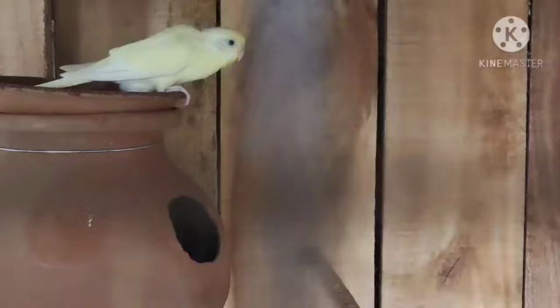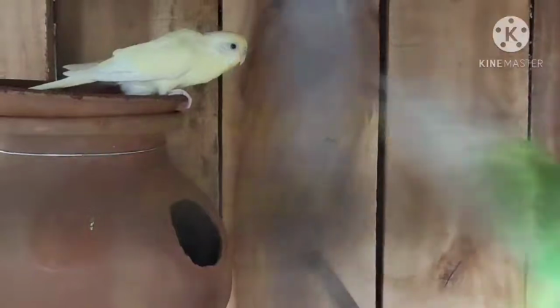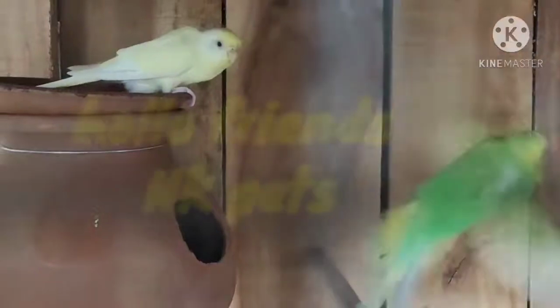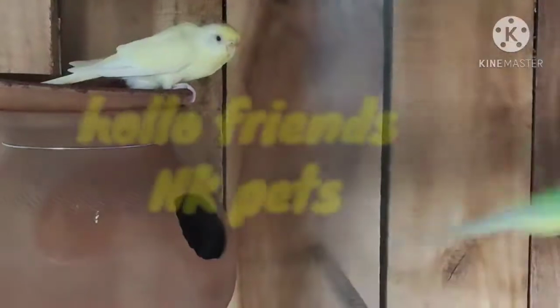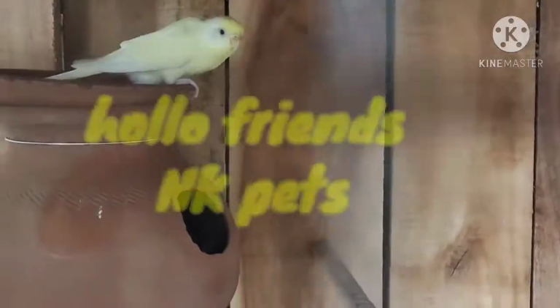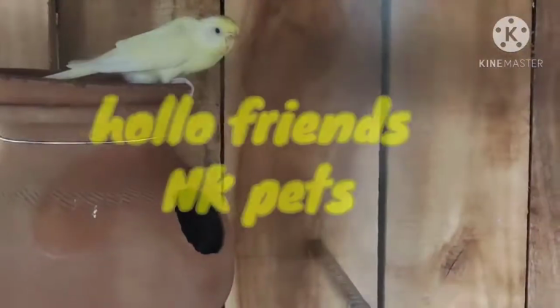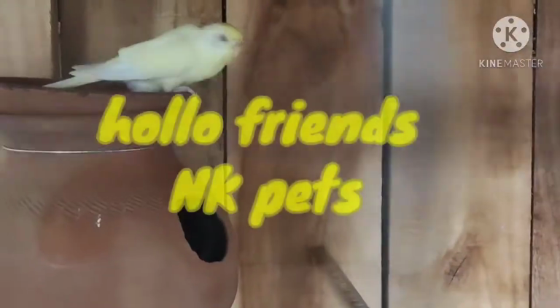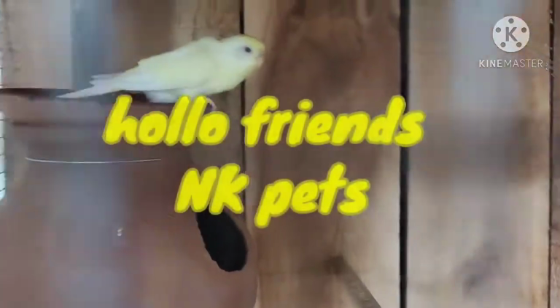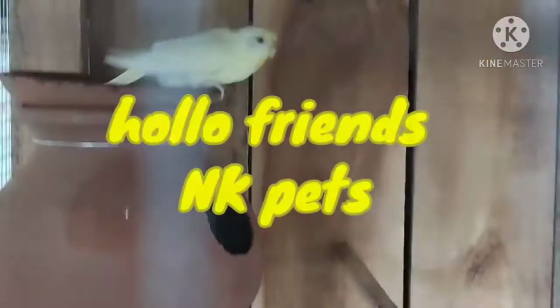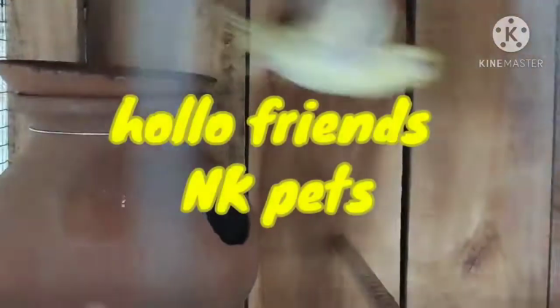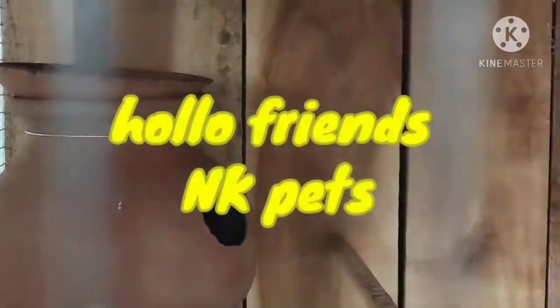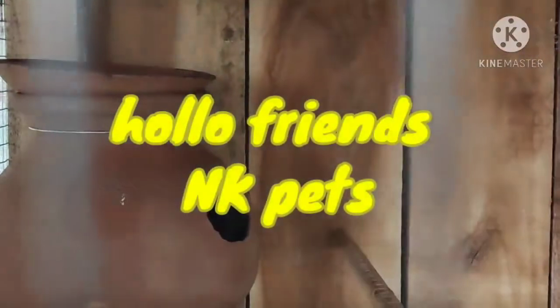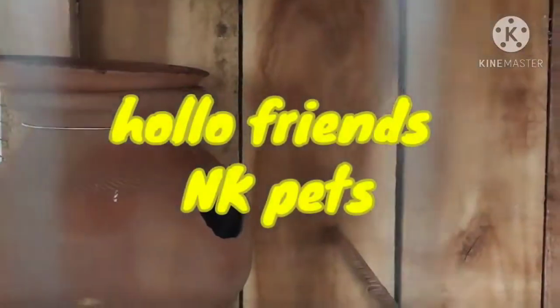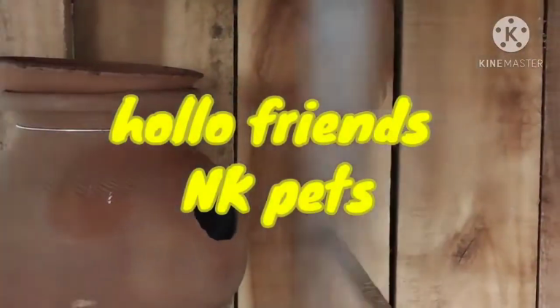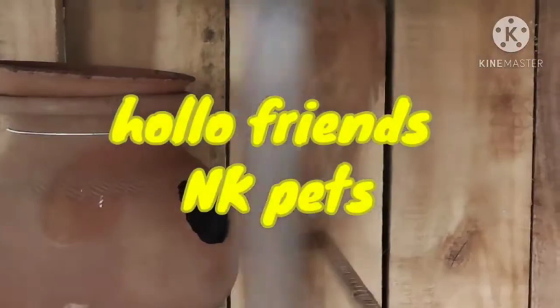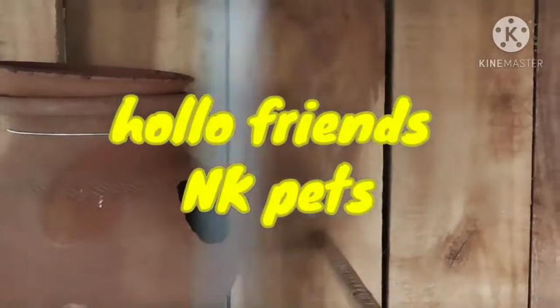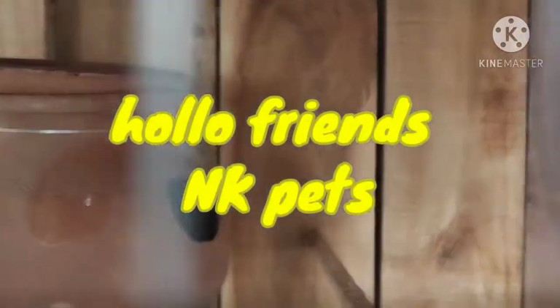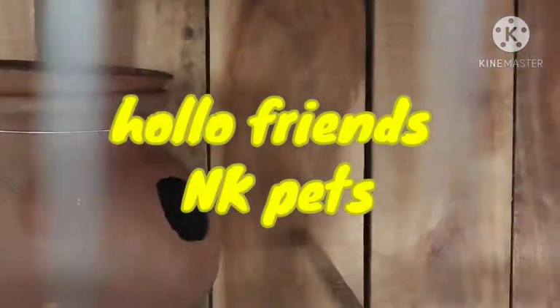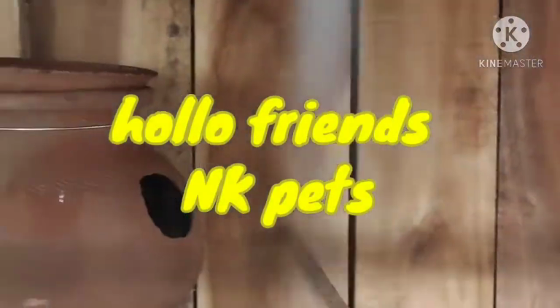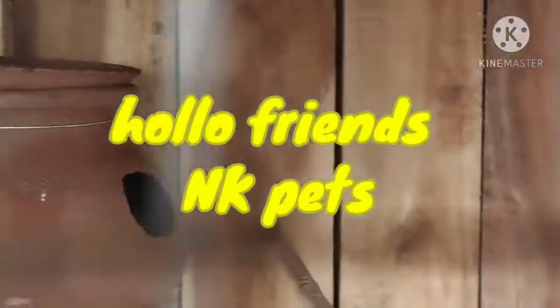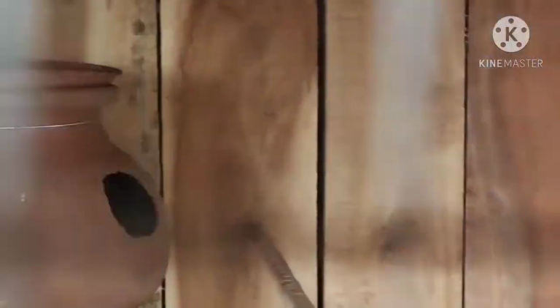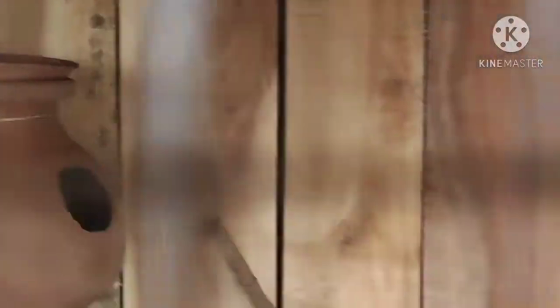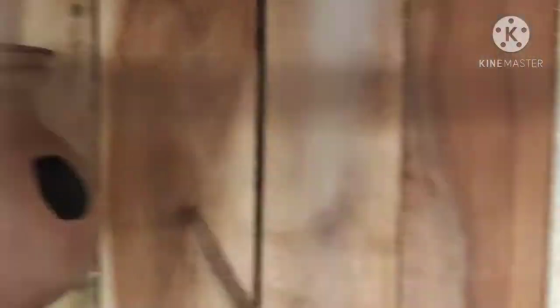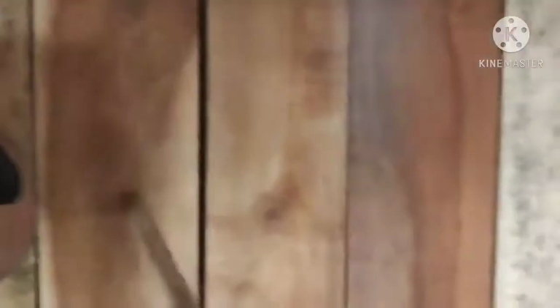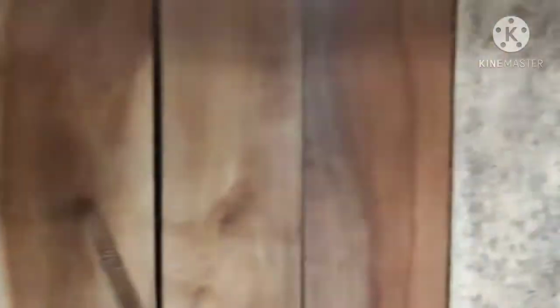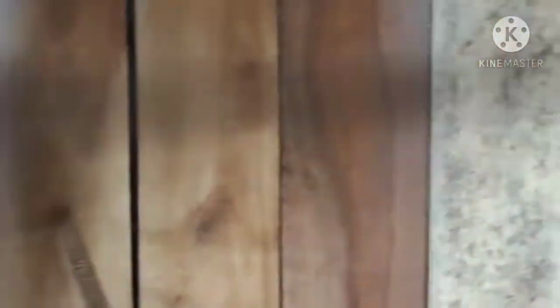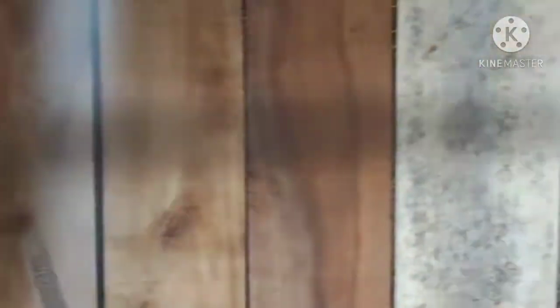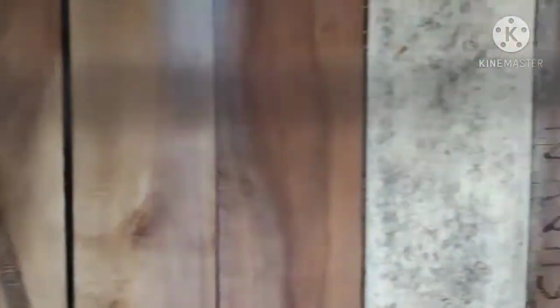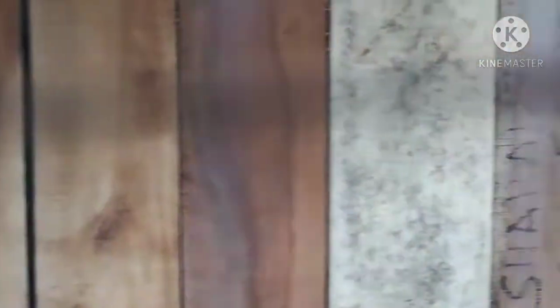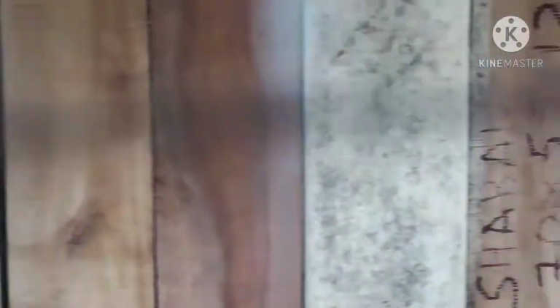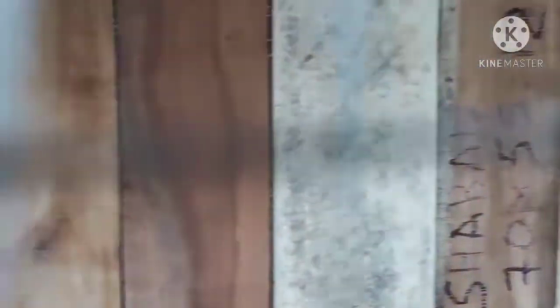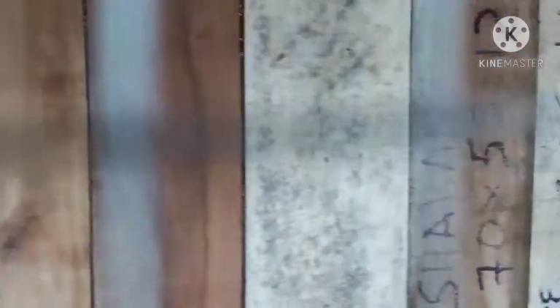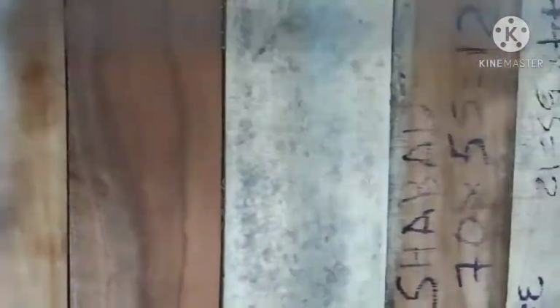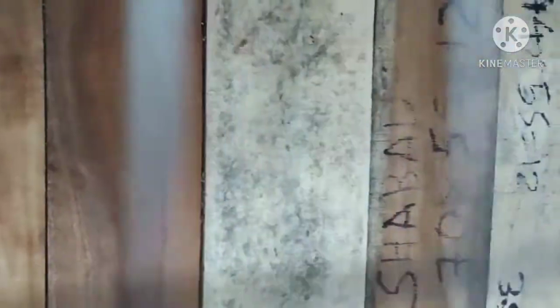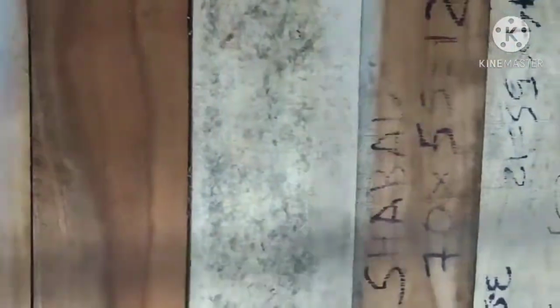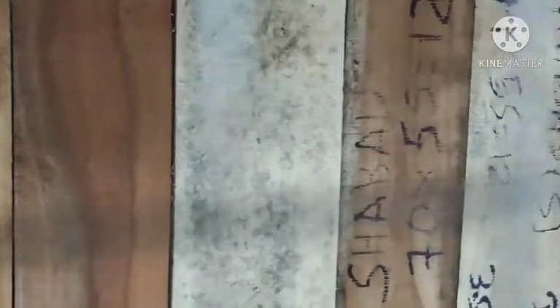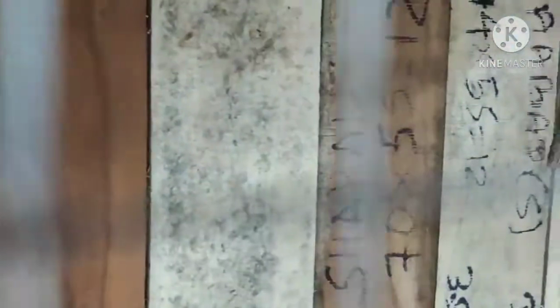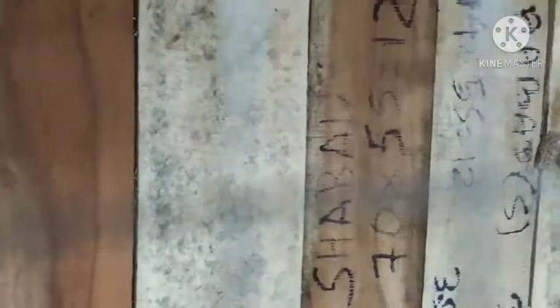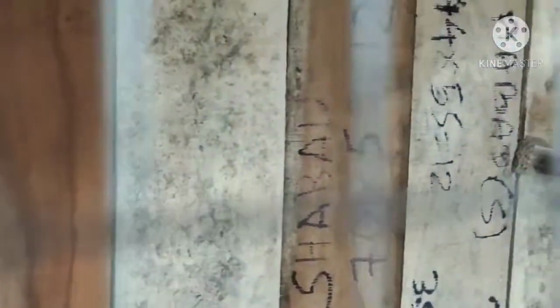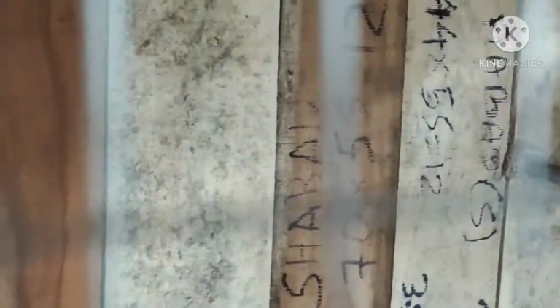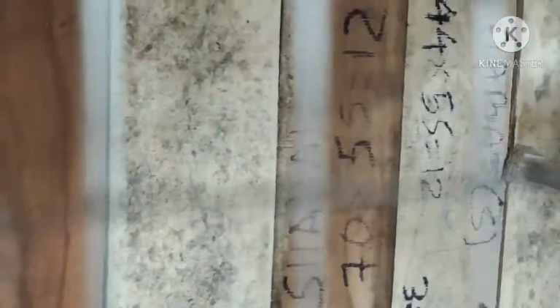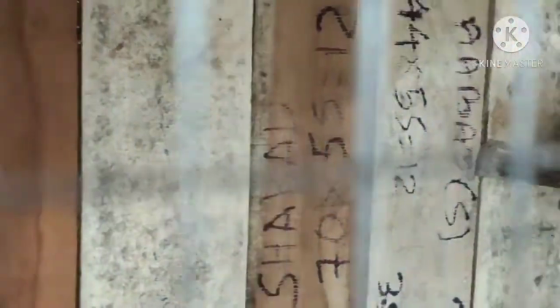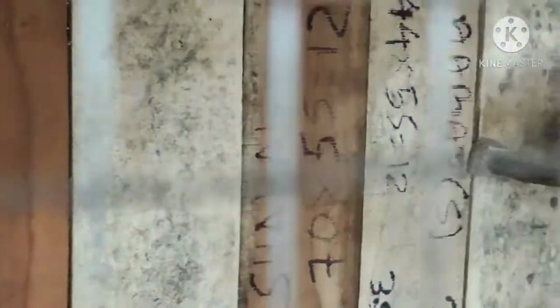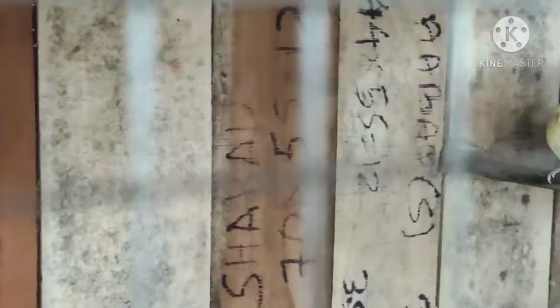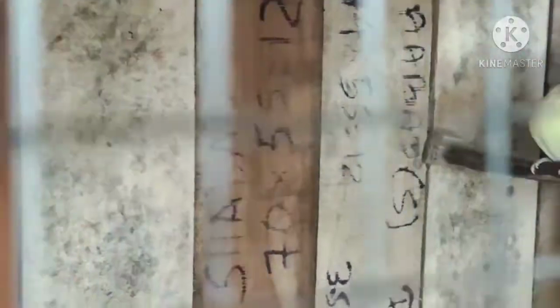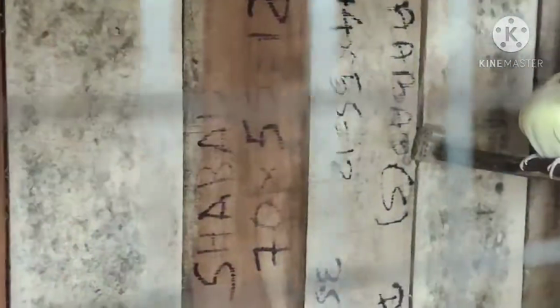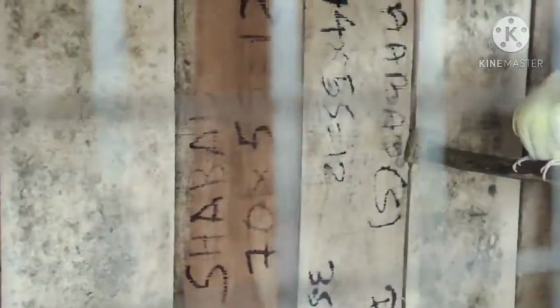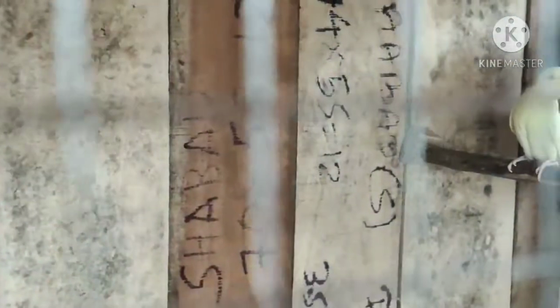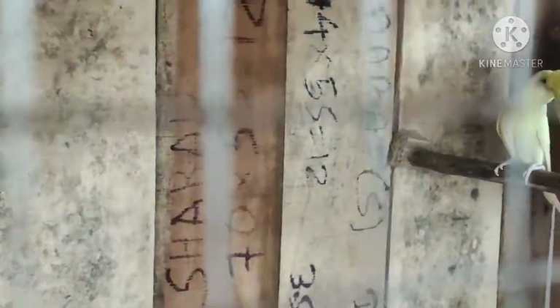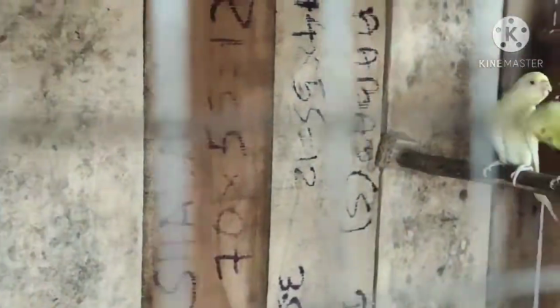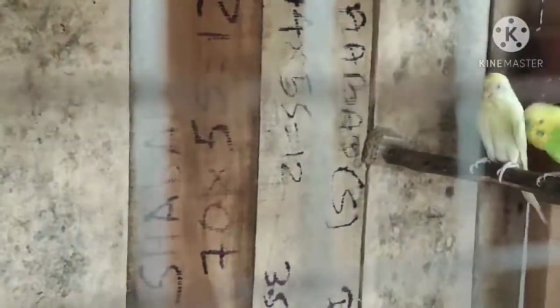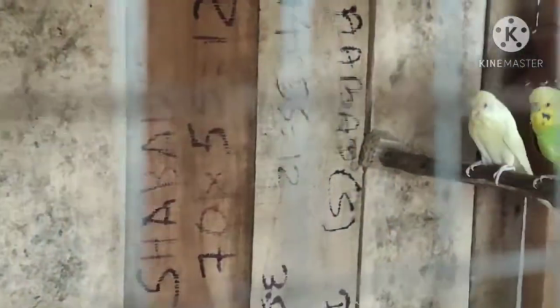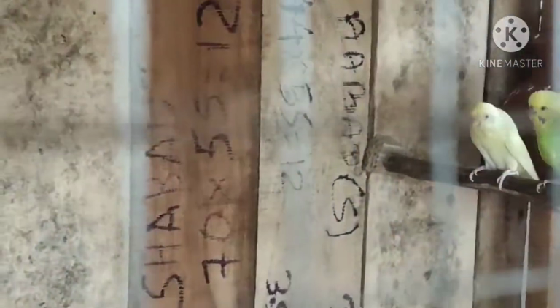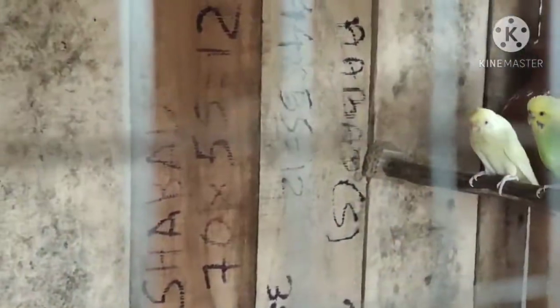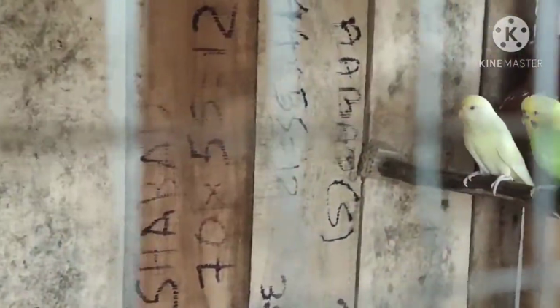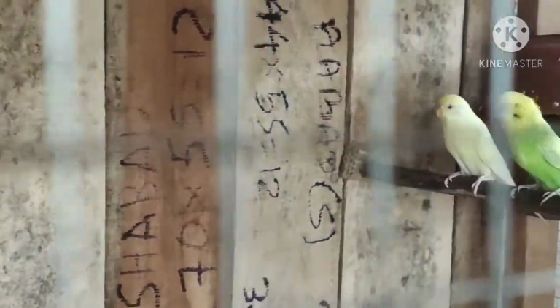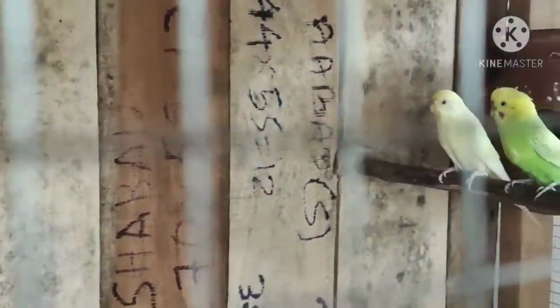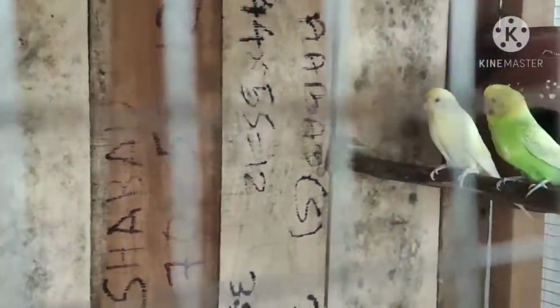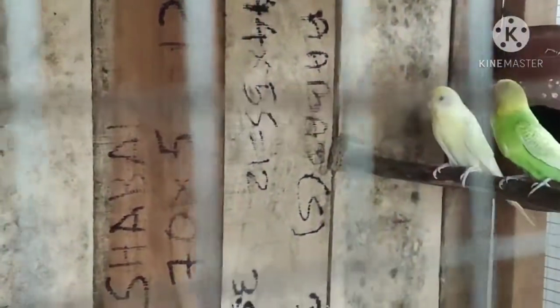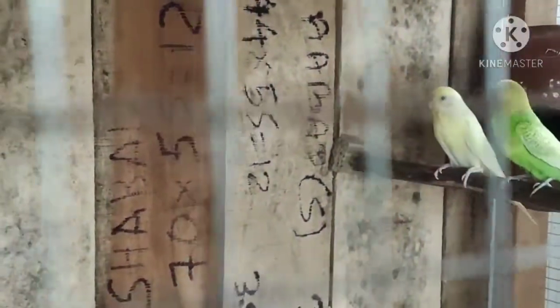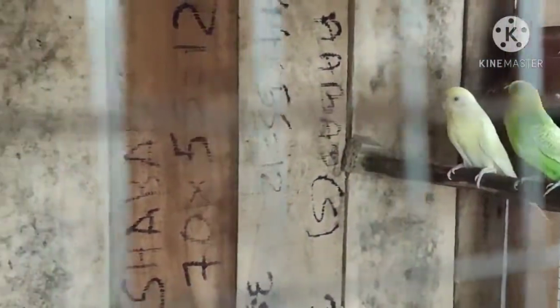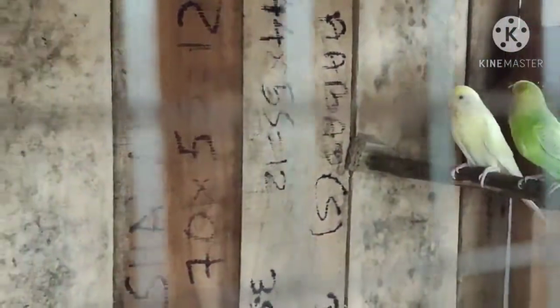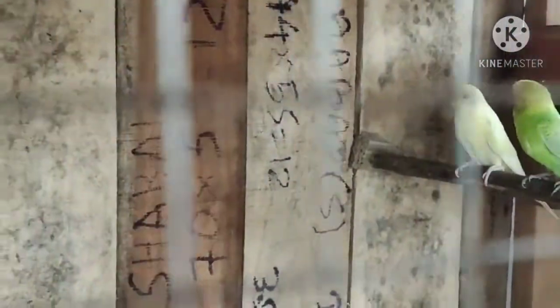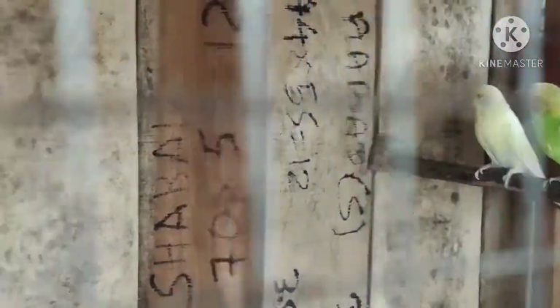Hello friends, welcome to mkpets. Now we will see the video. We will see the veggies. Let's see our video.